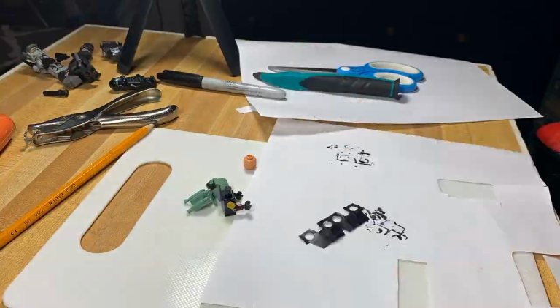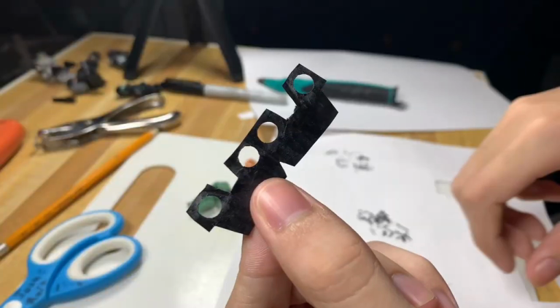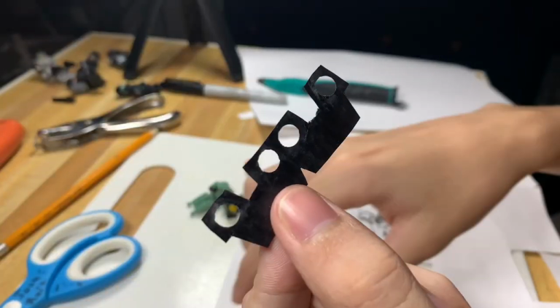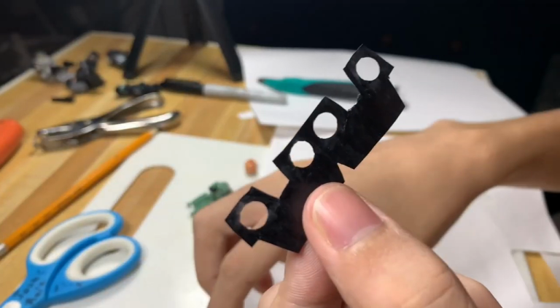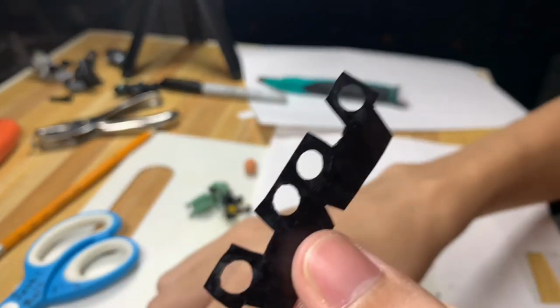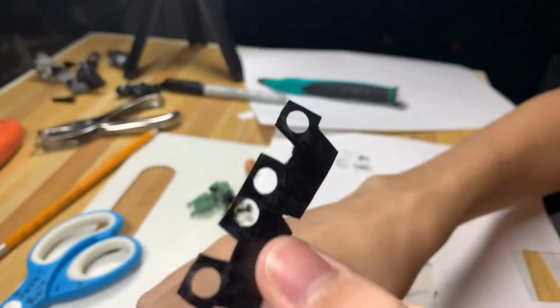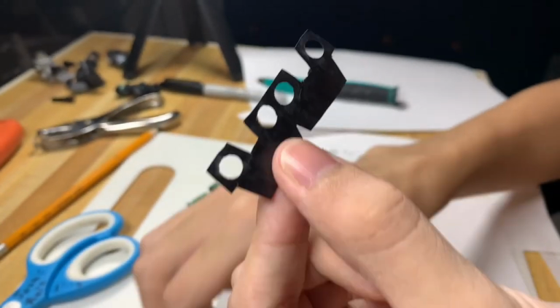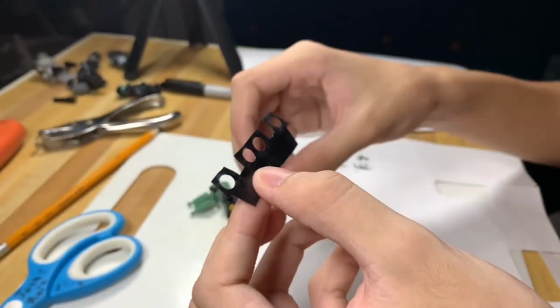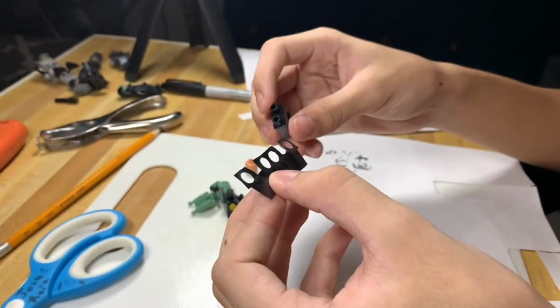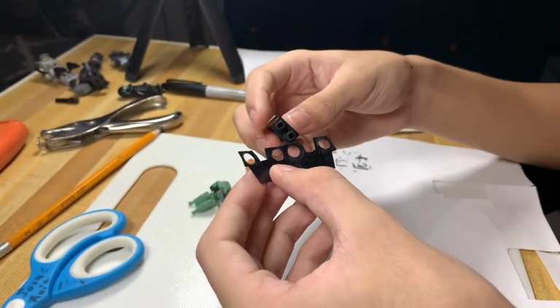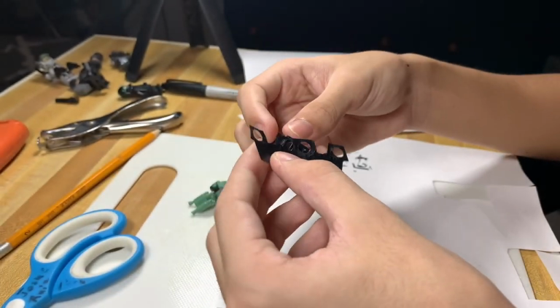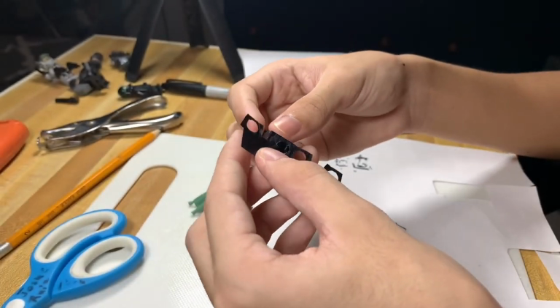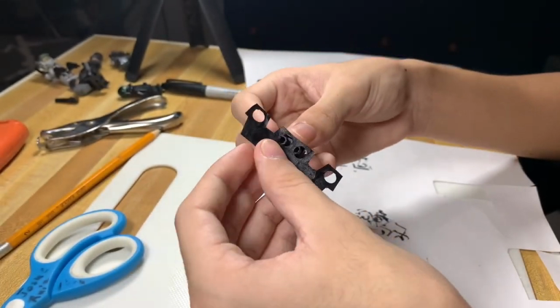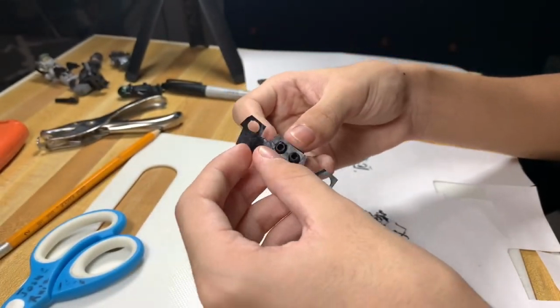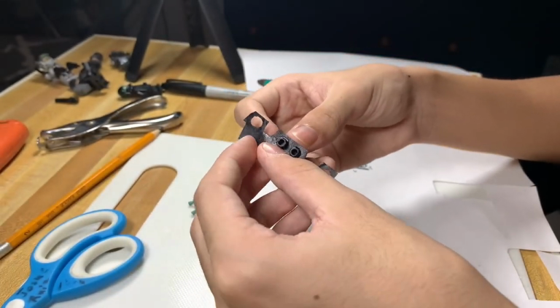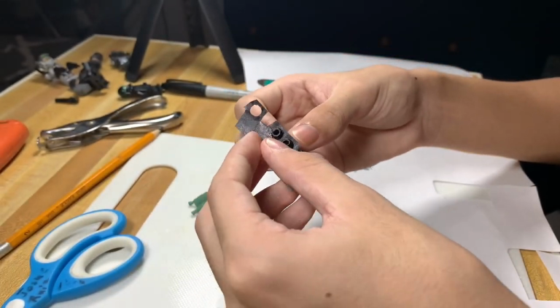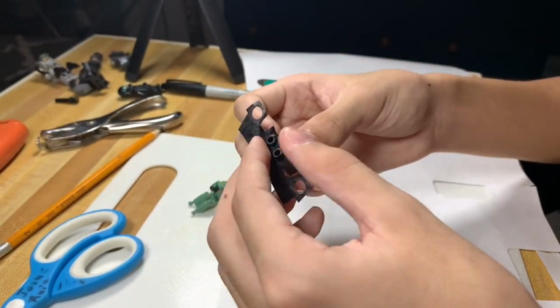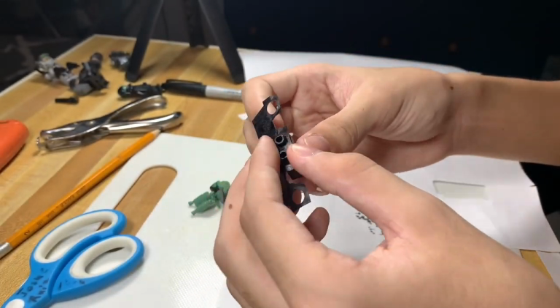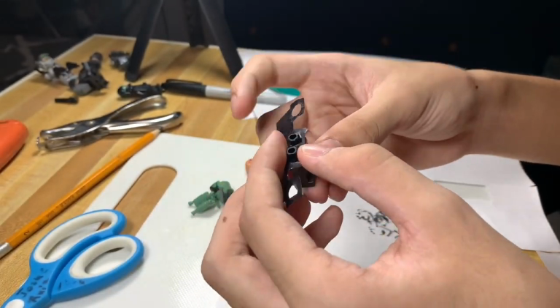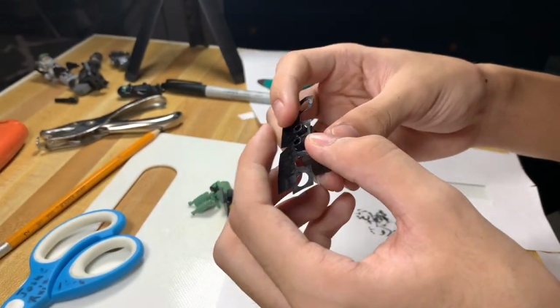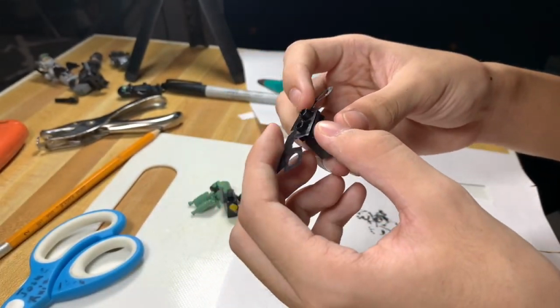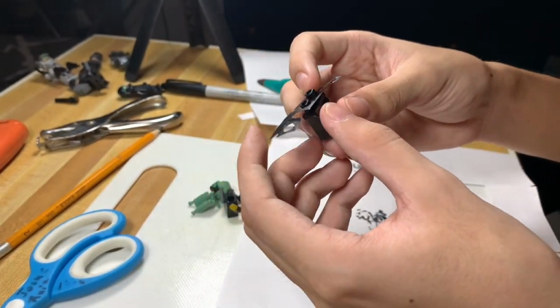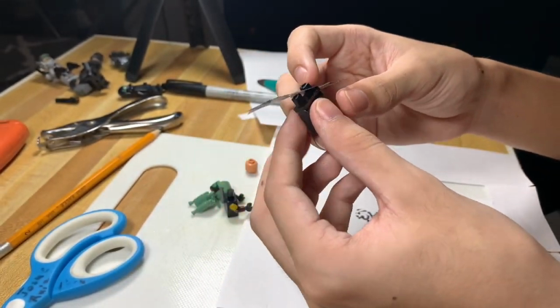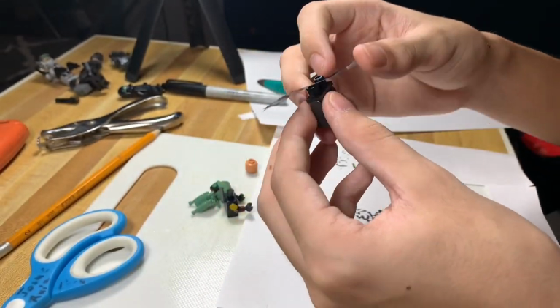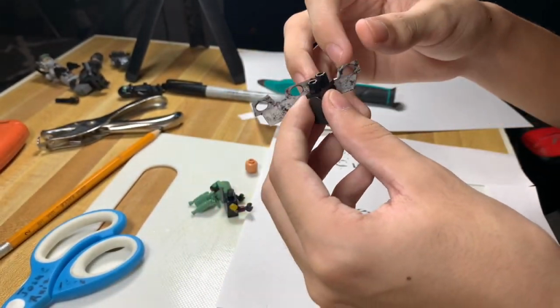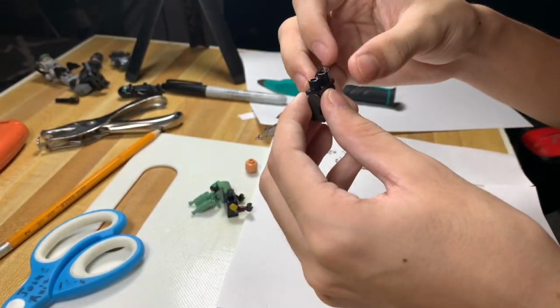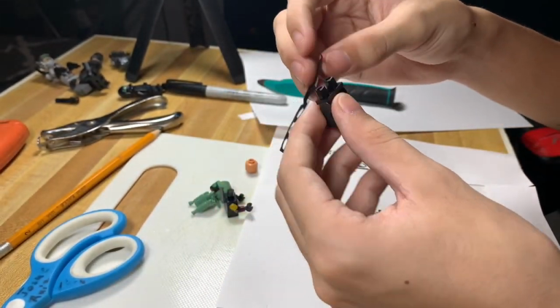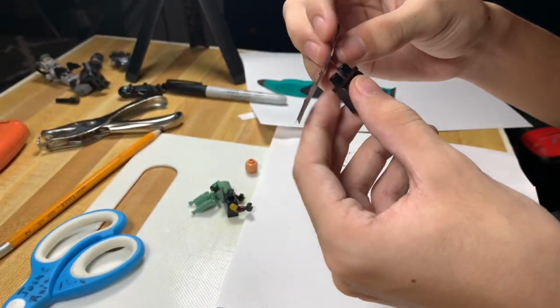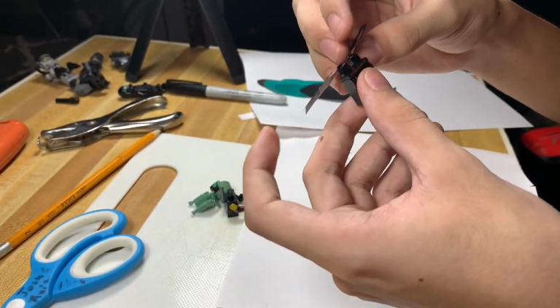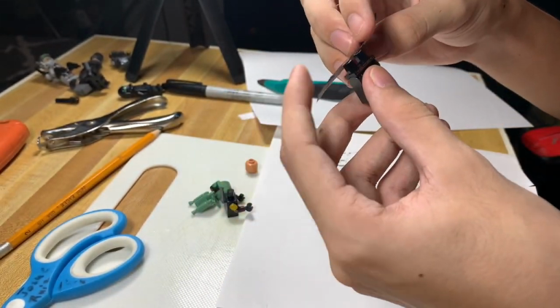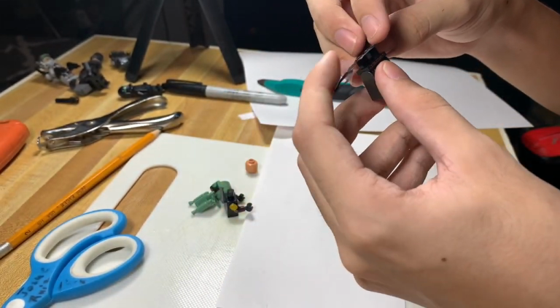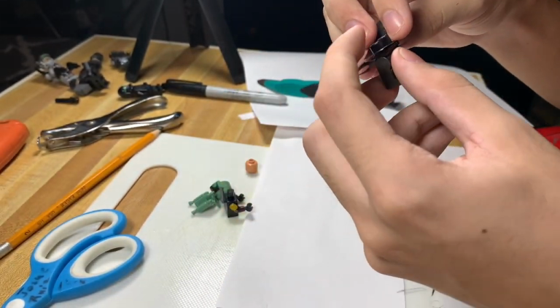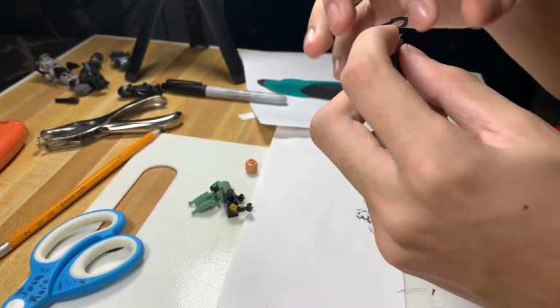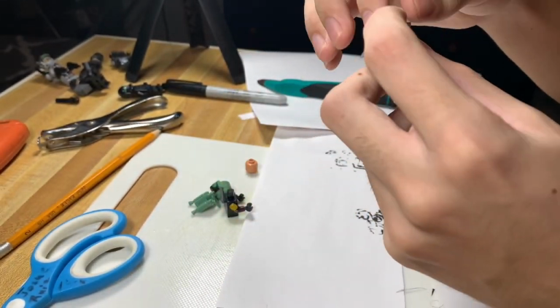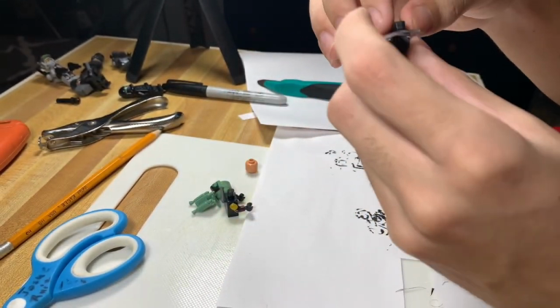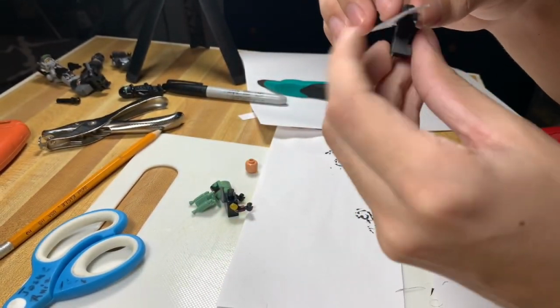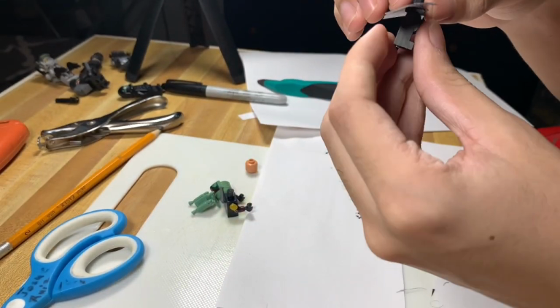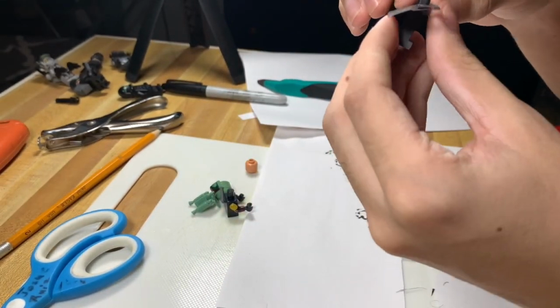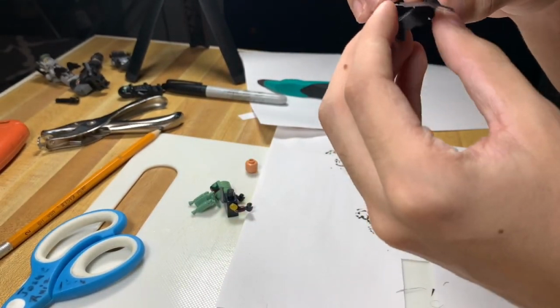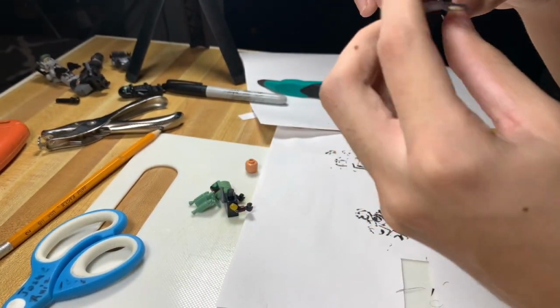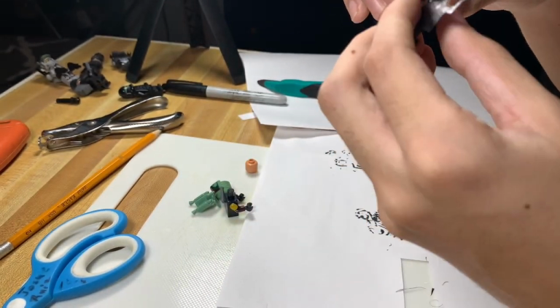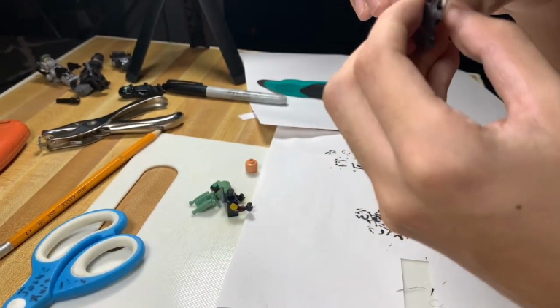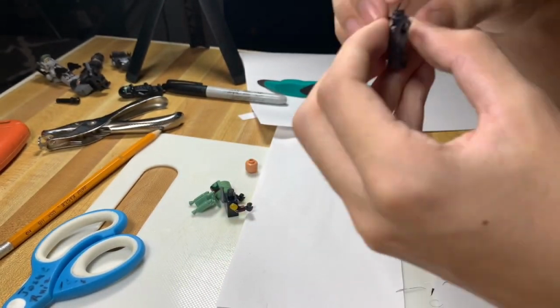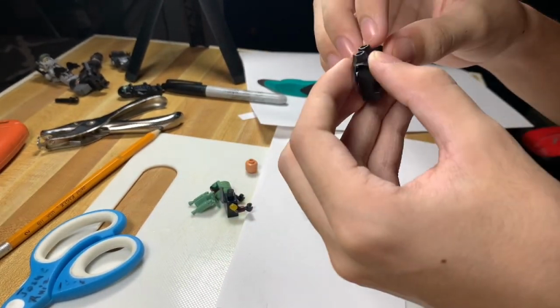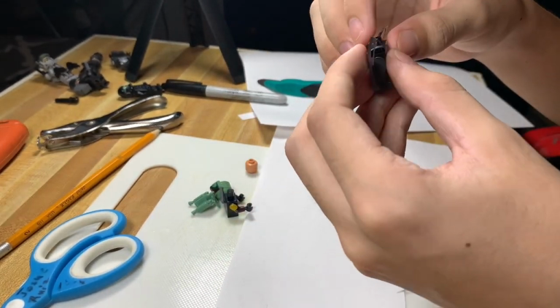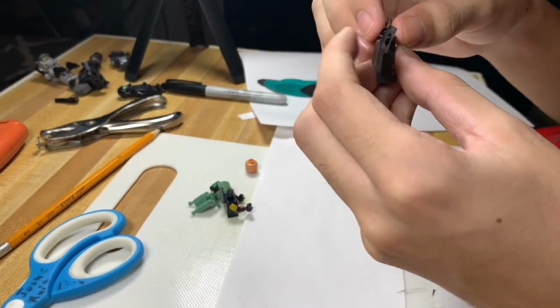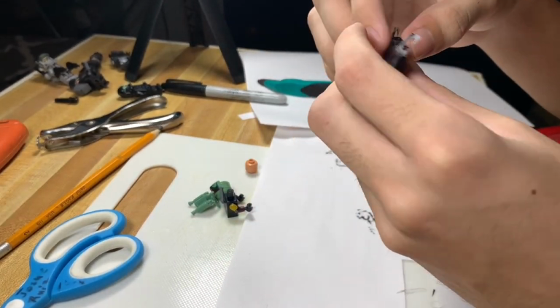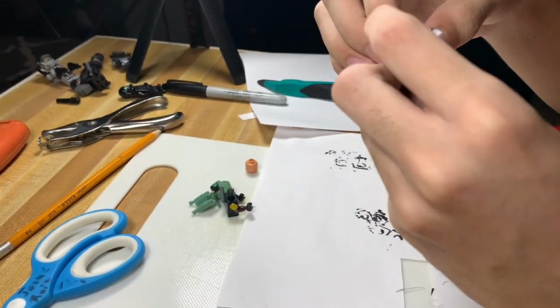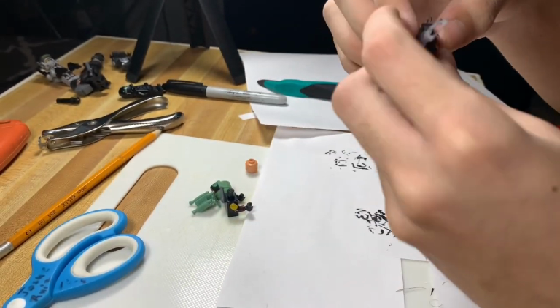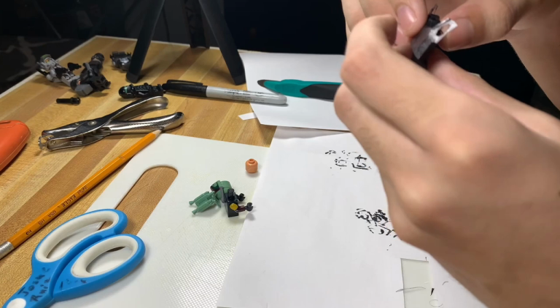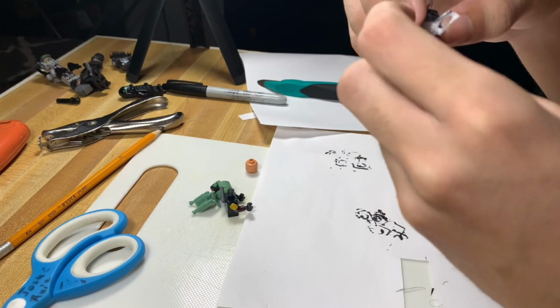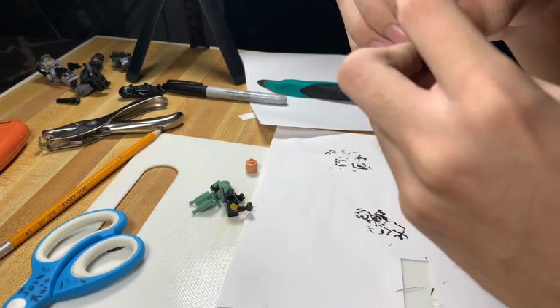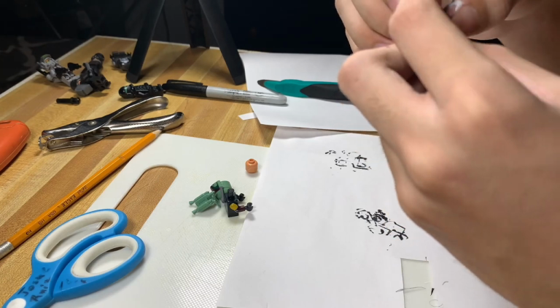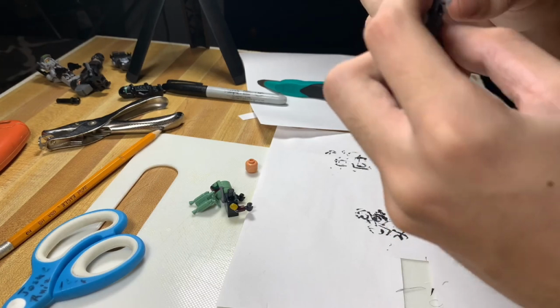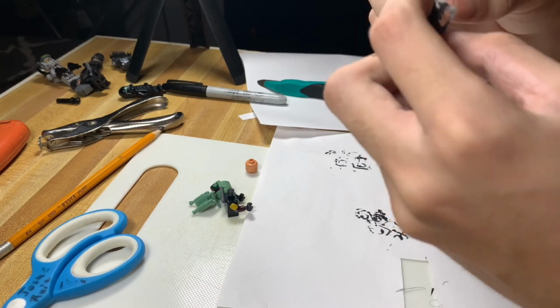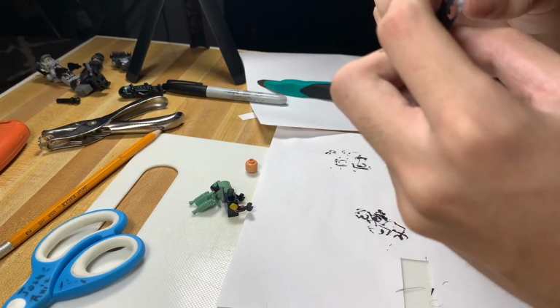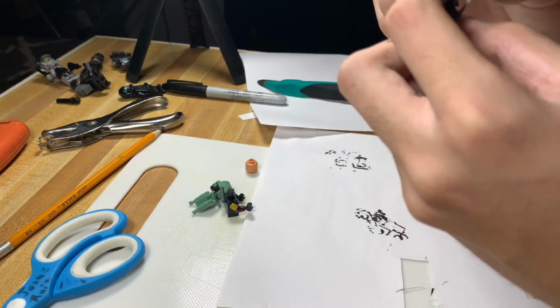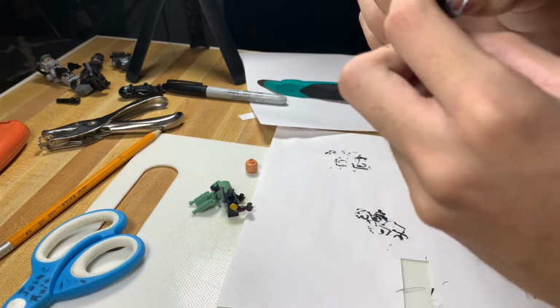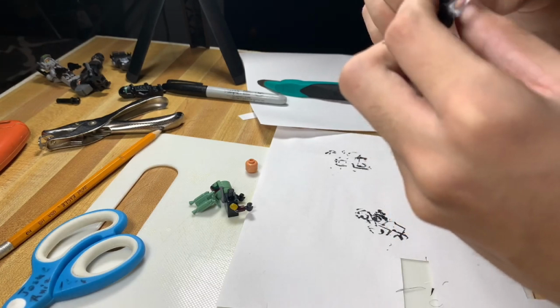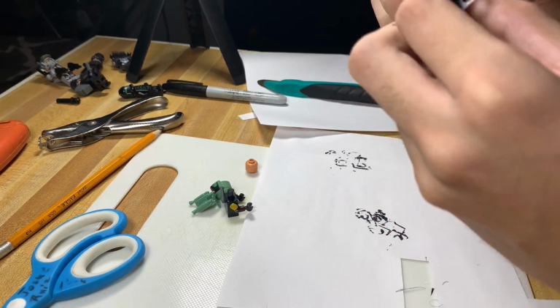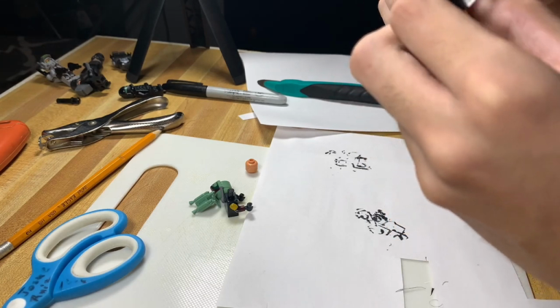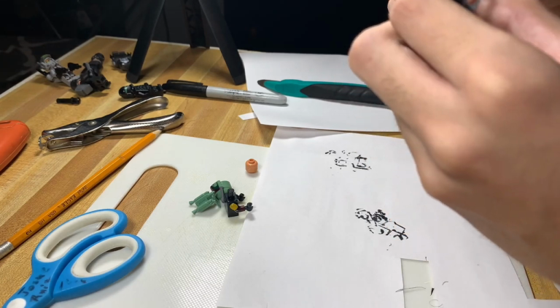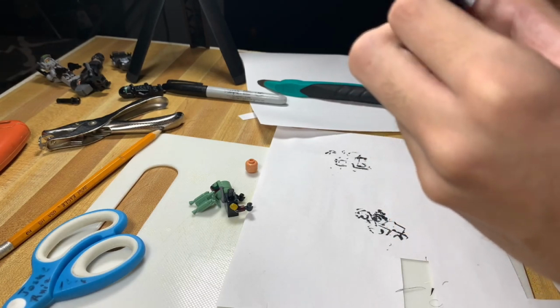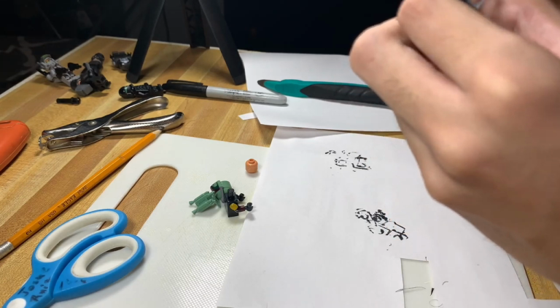When you're done coloring it, go ahead and try it again on the minifig to see if you like it.